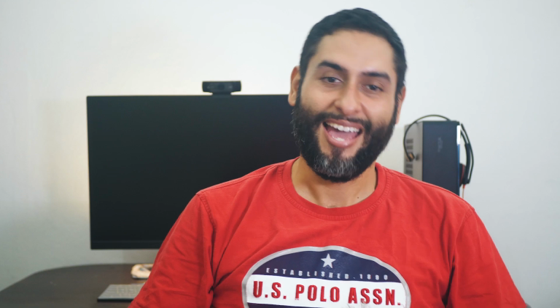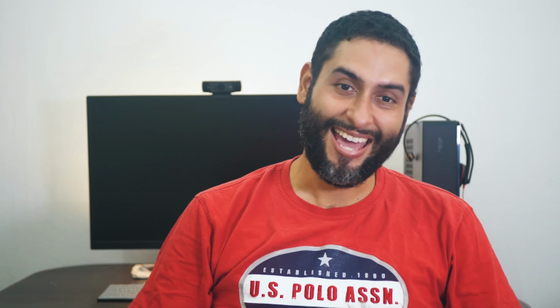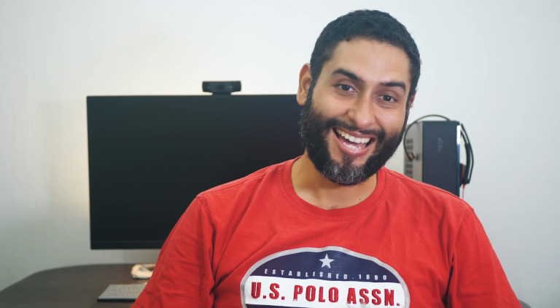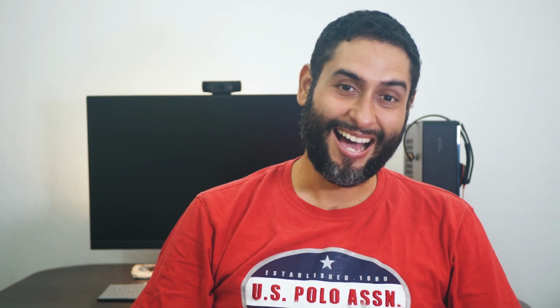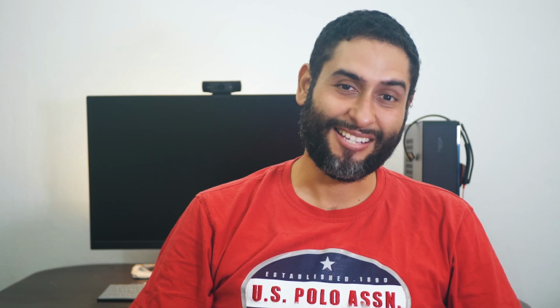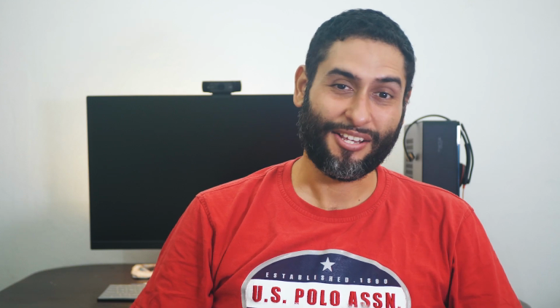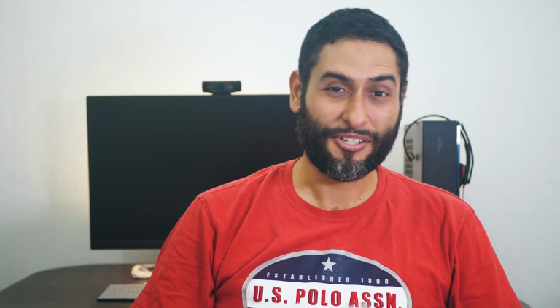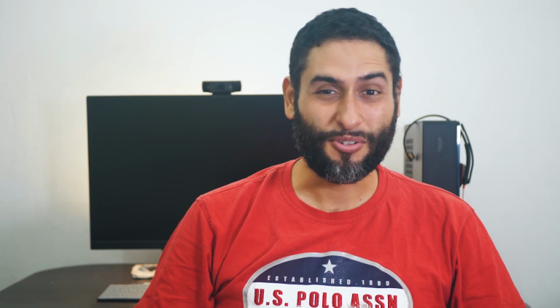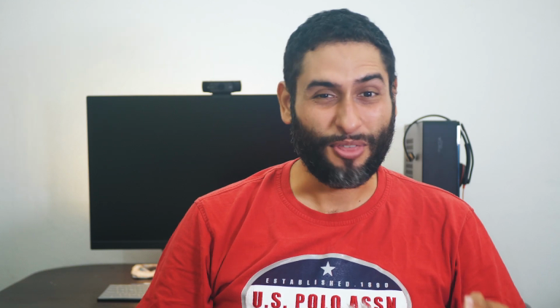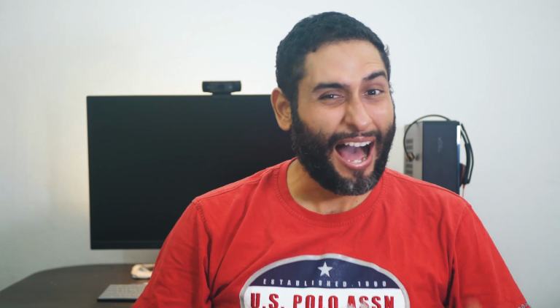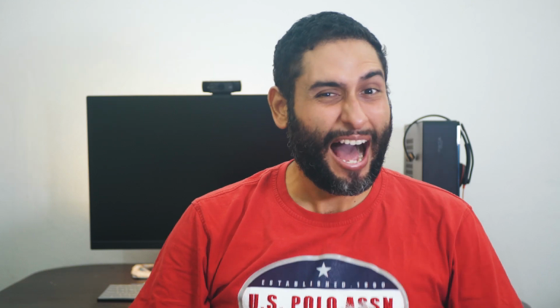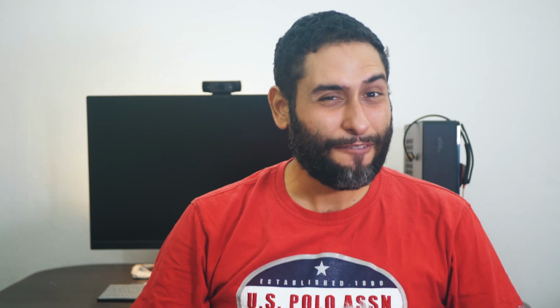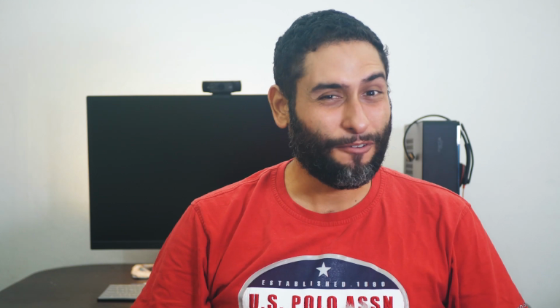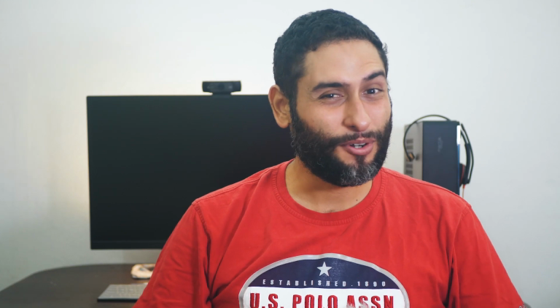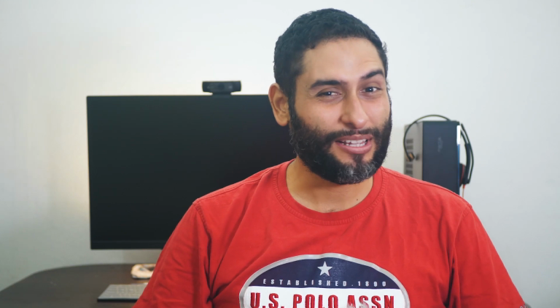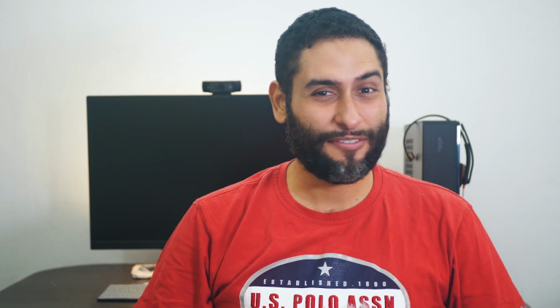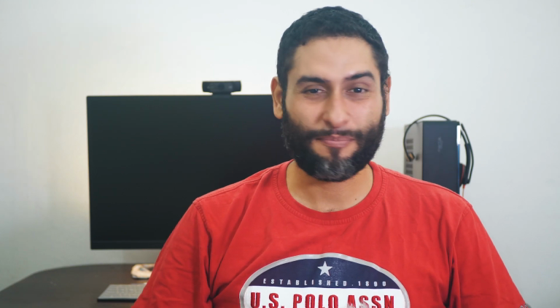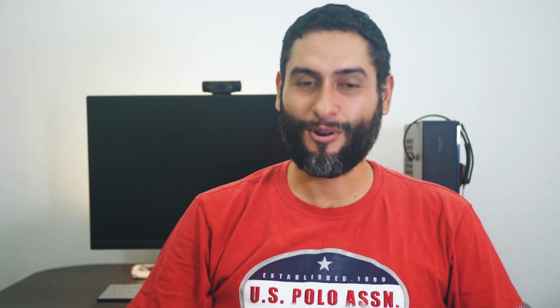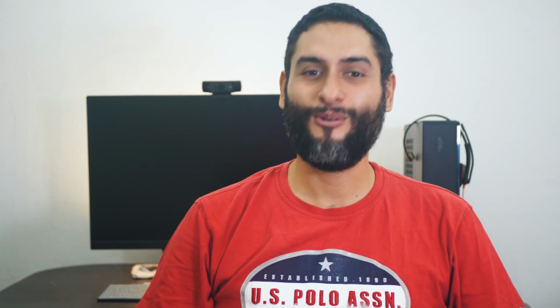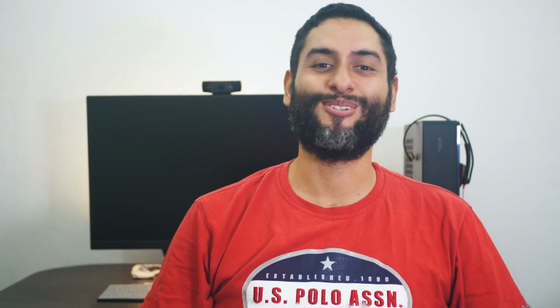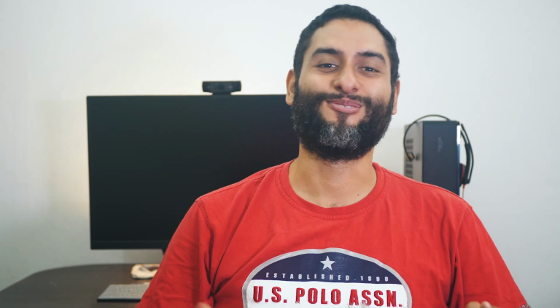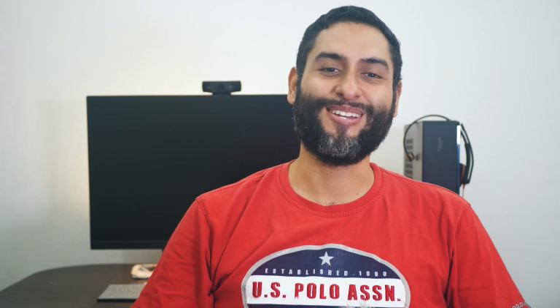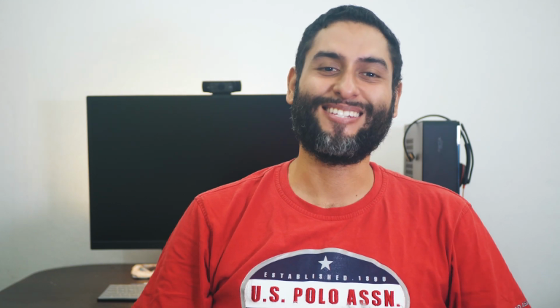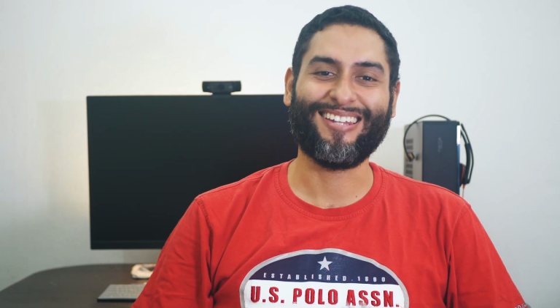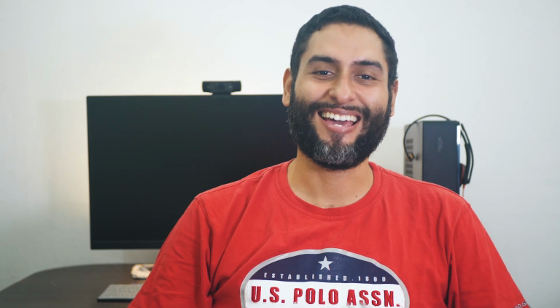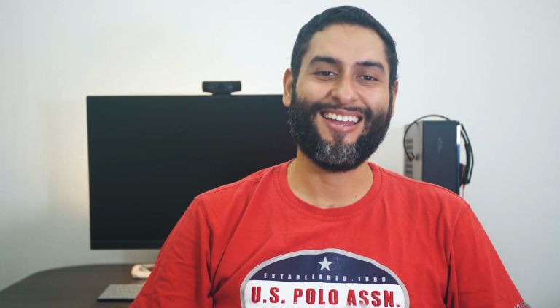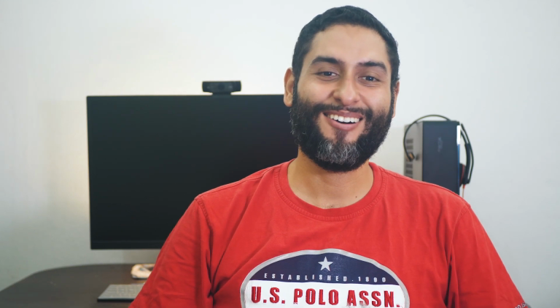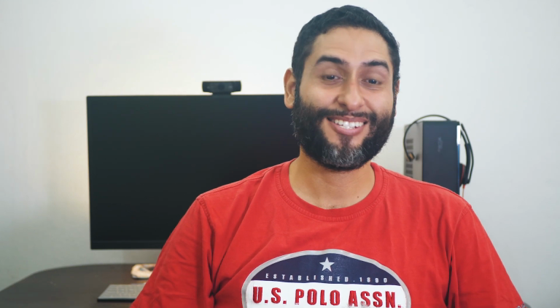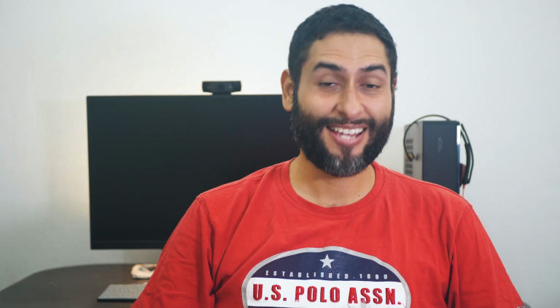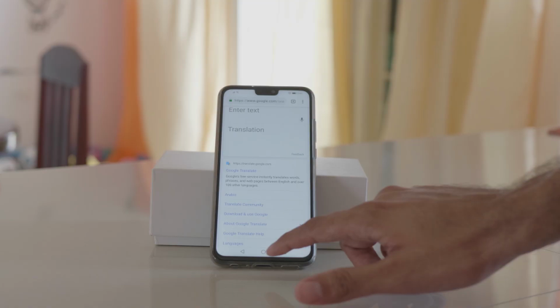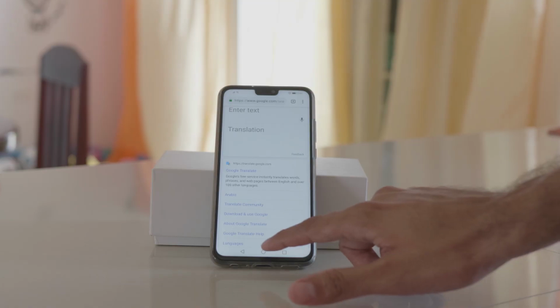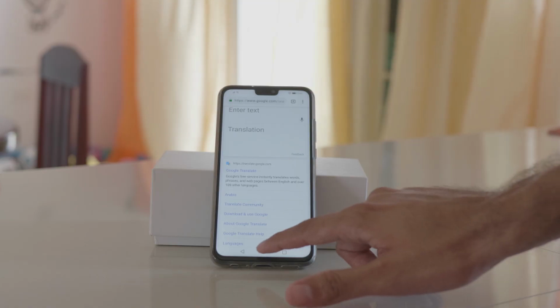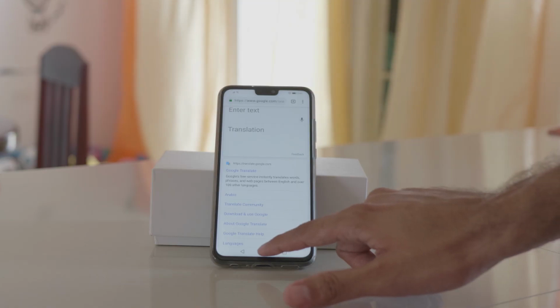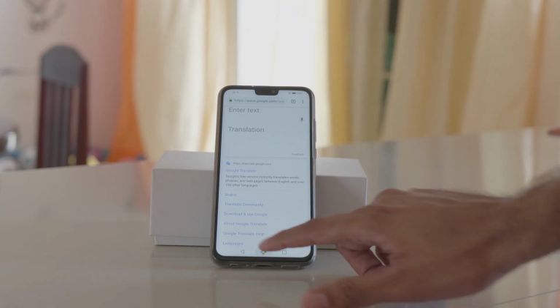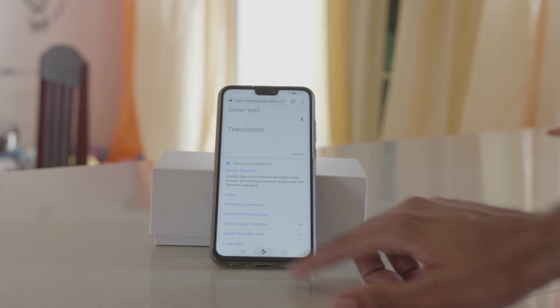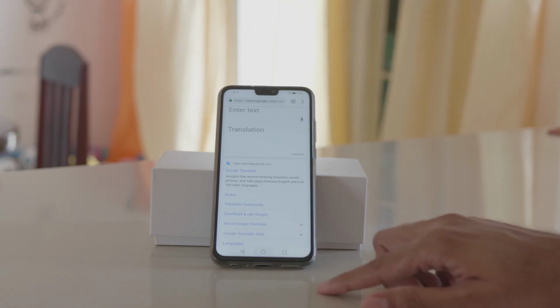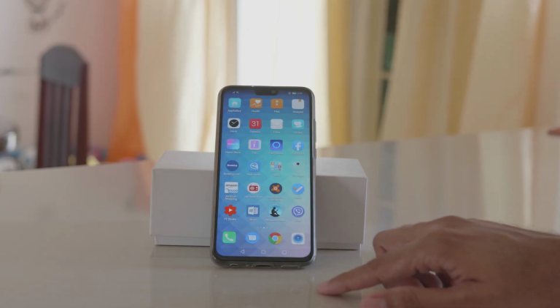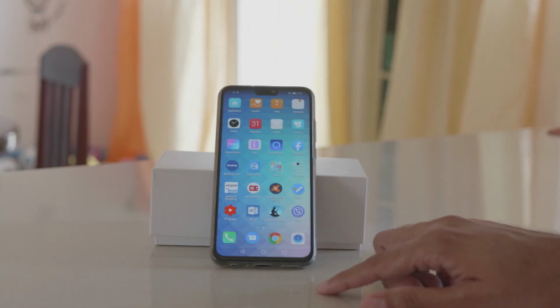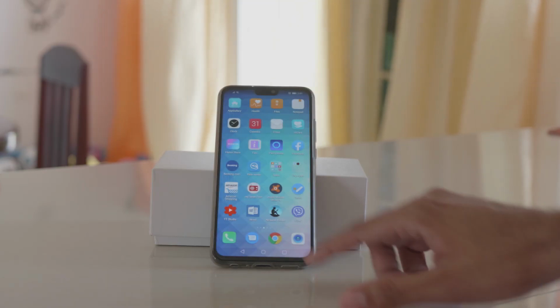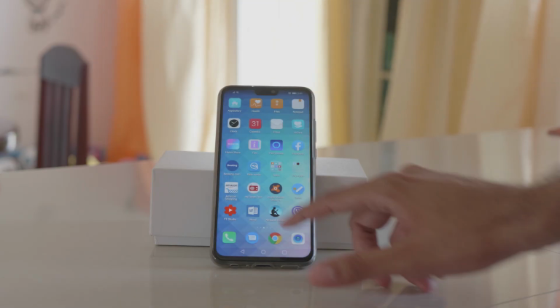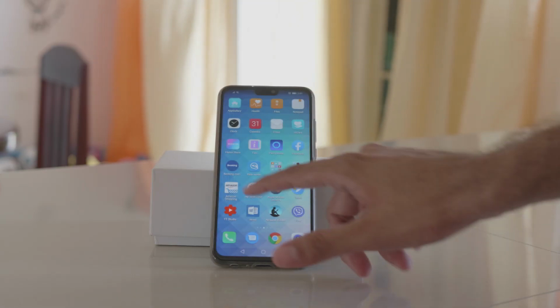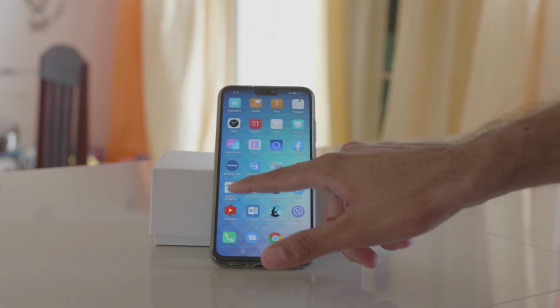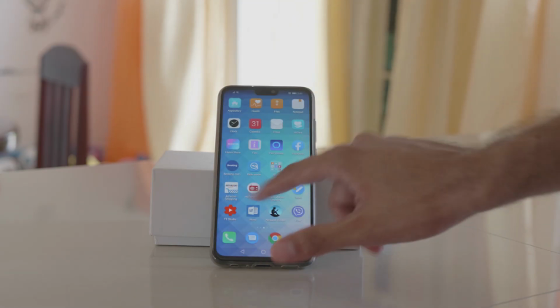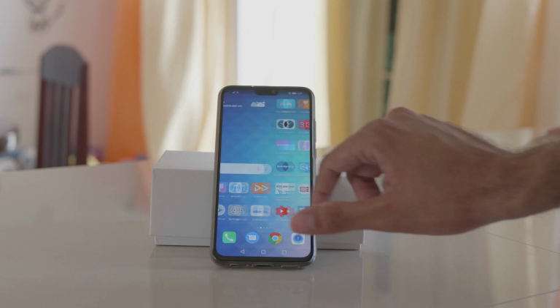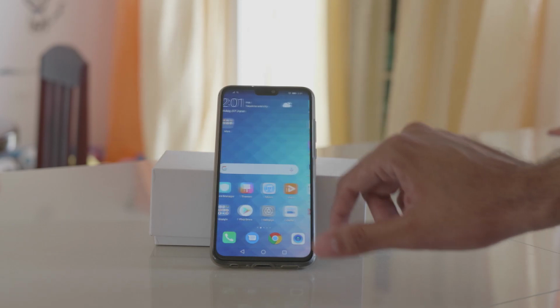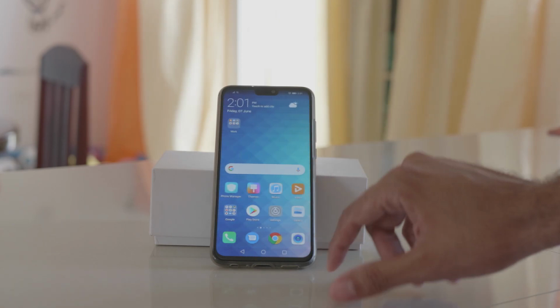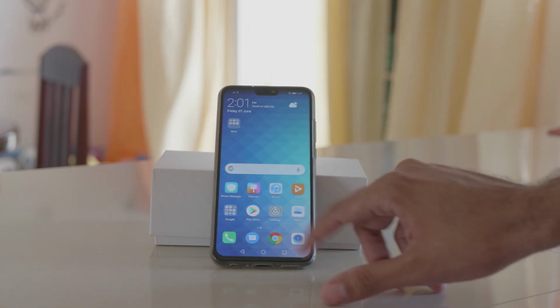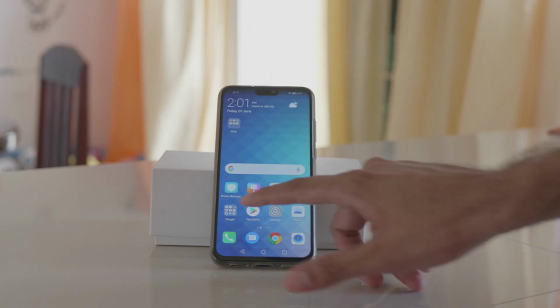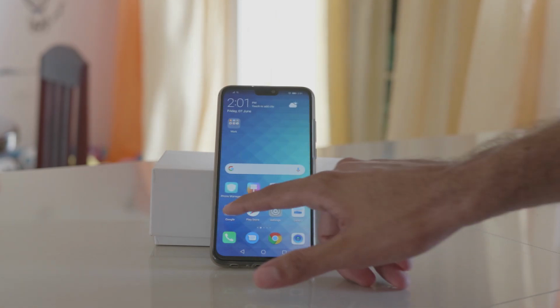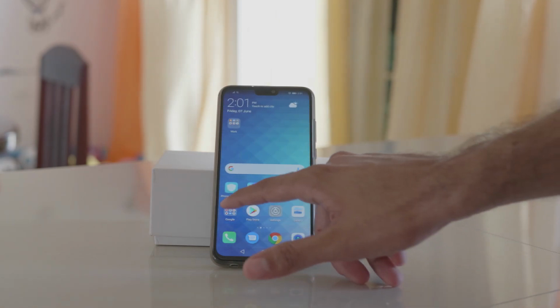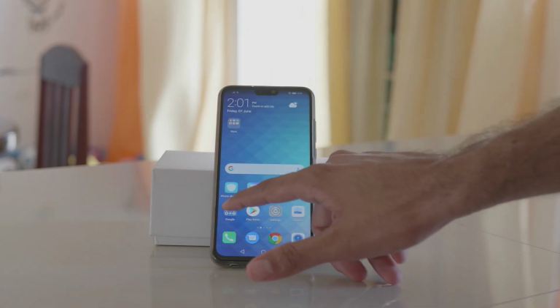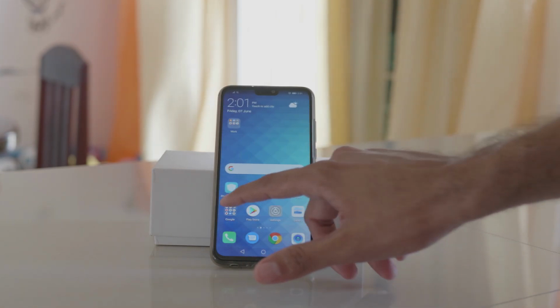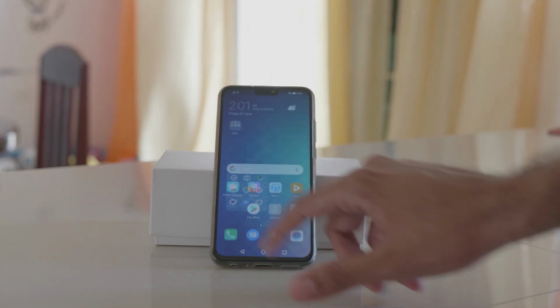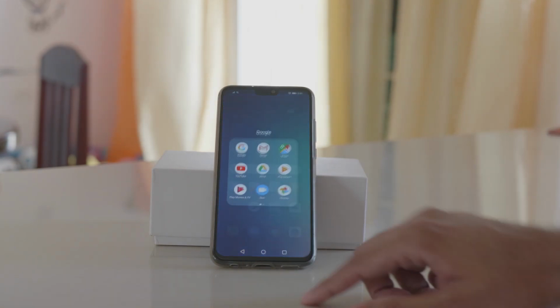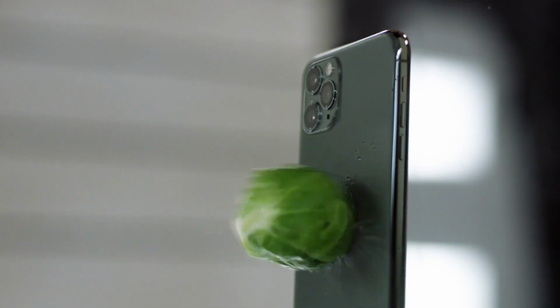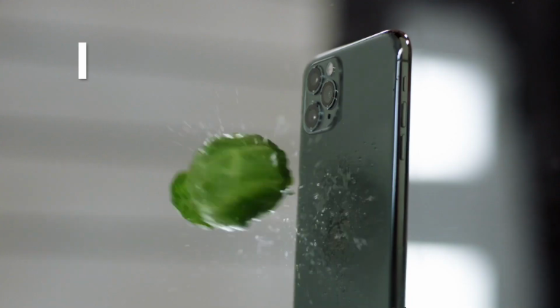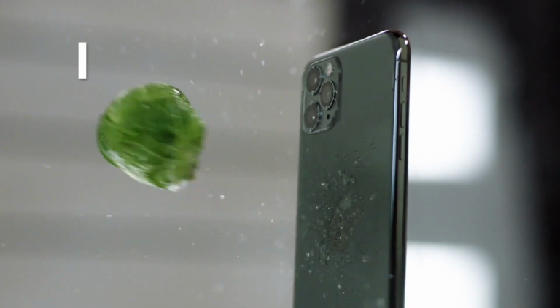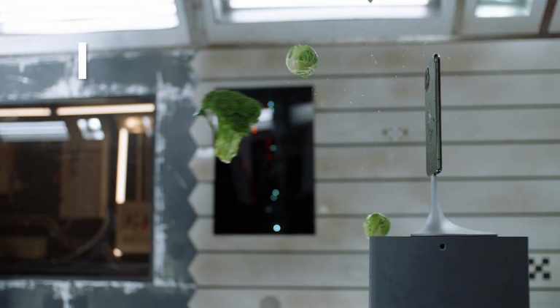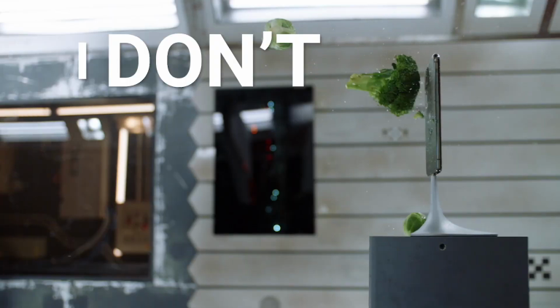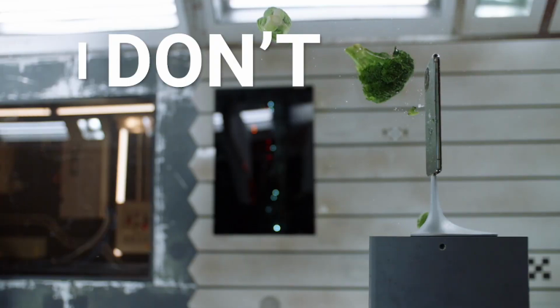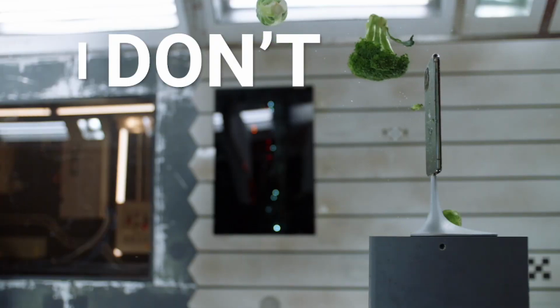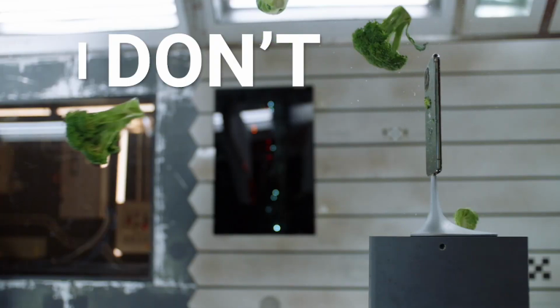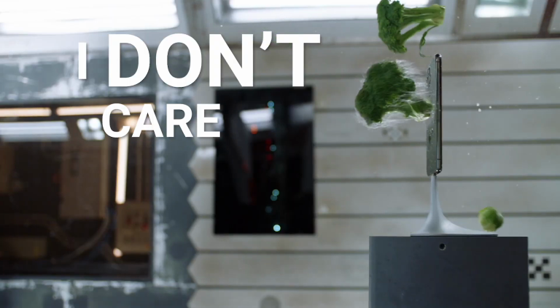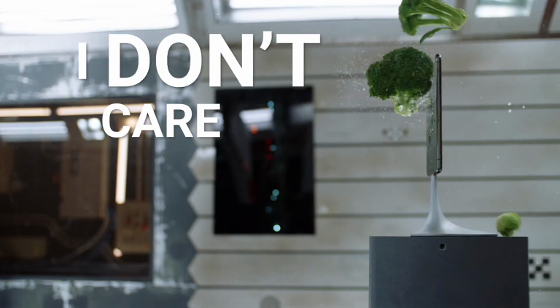Hey guys, so the iPhone 11 Pro was recently announced, and I'm a budget Android phone user, so I don't care.